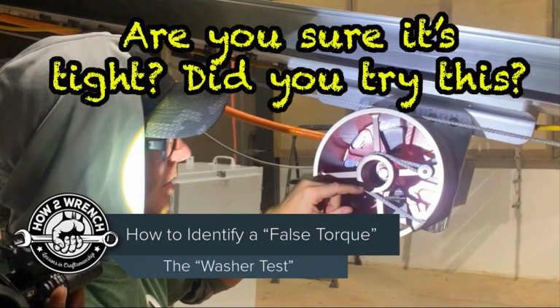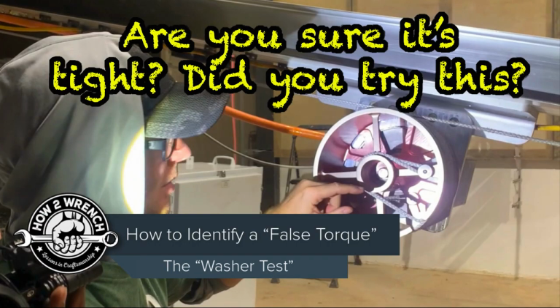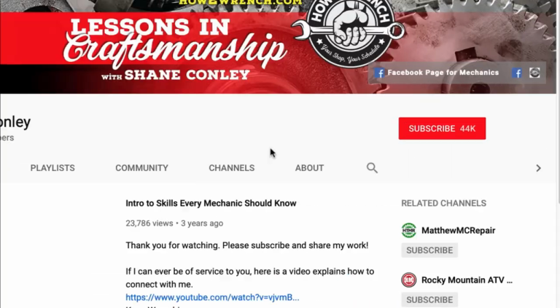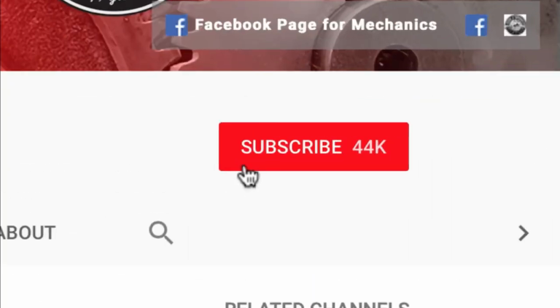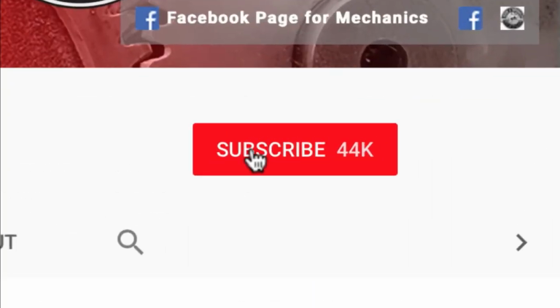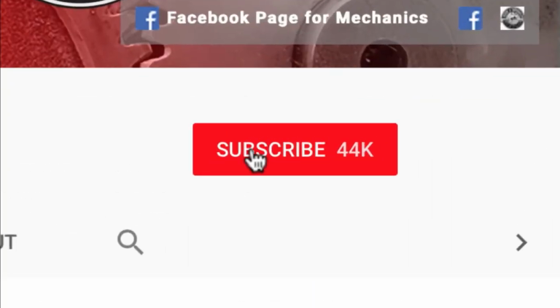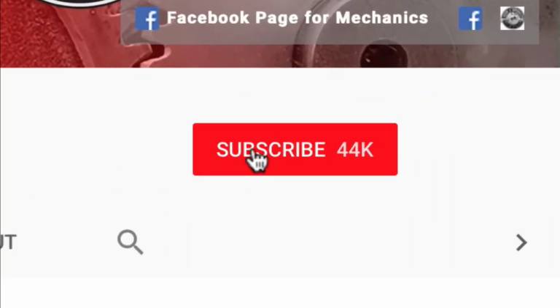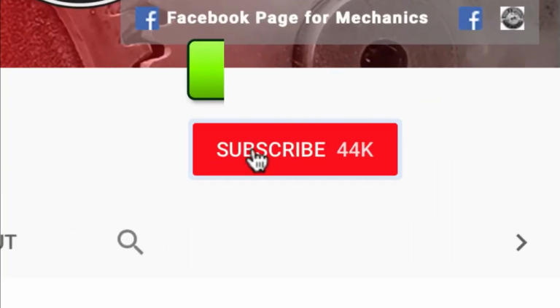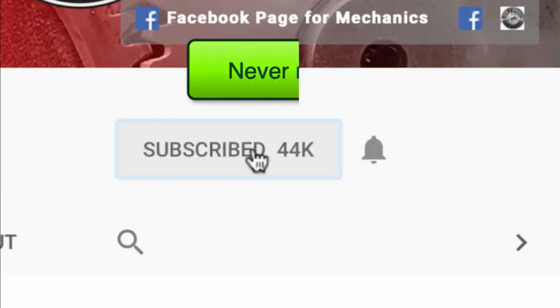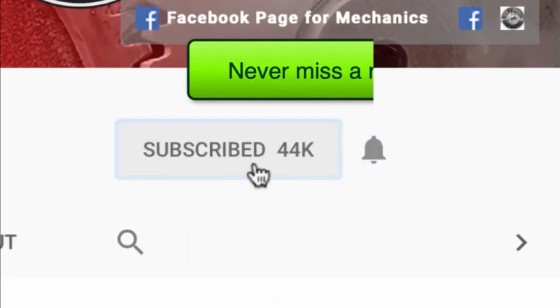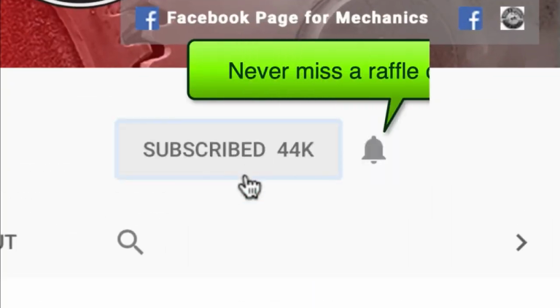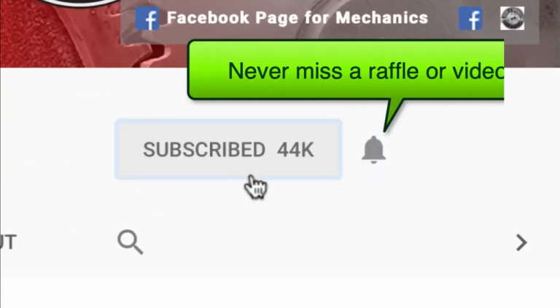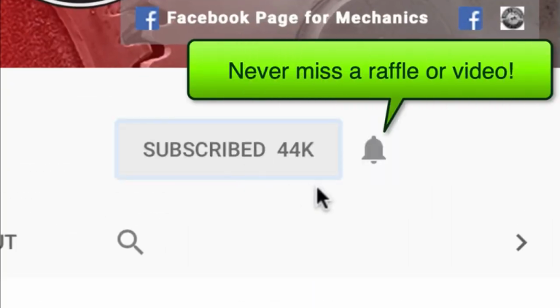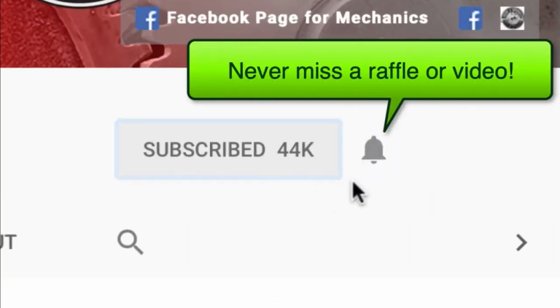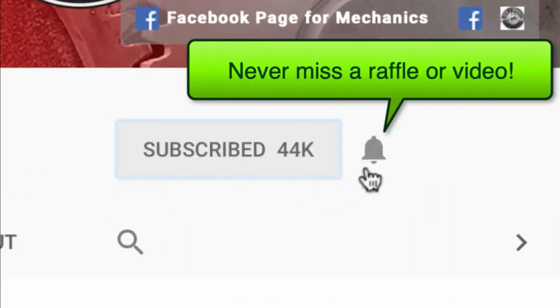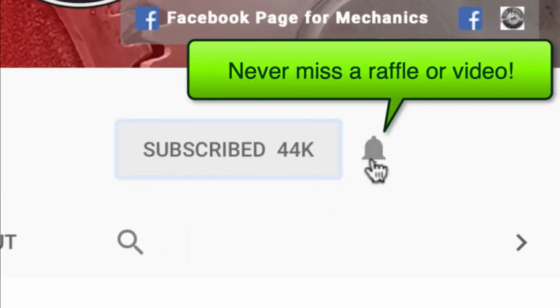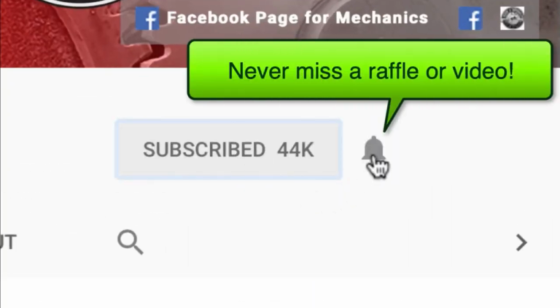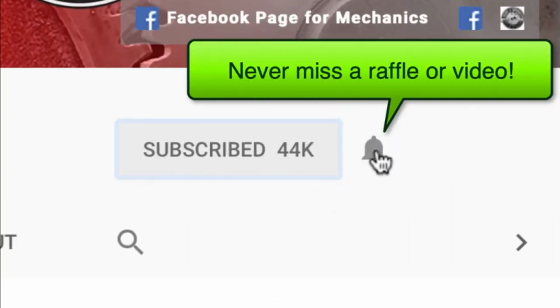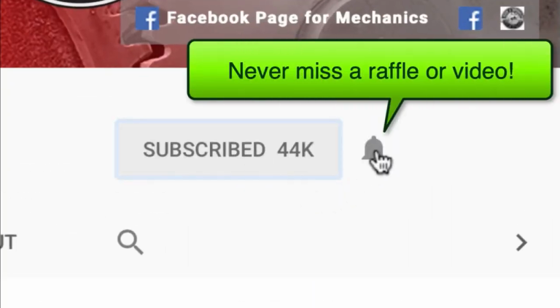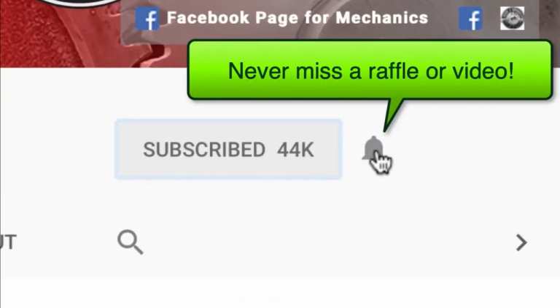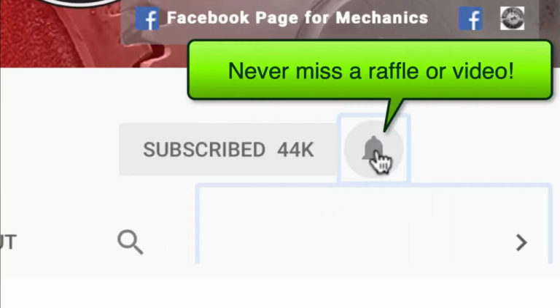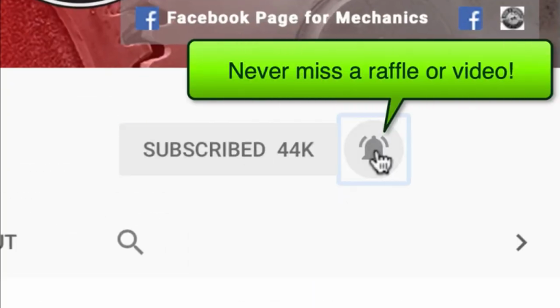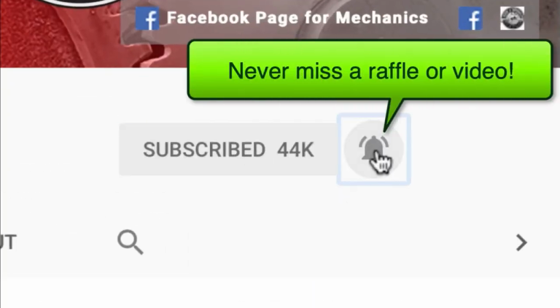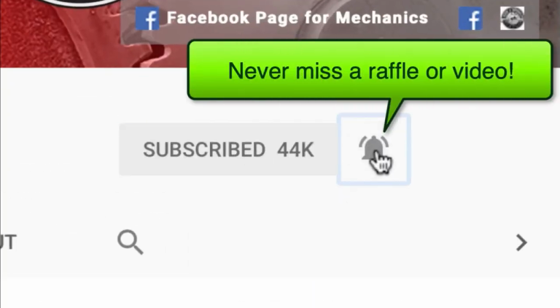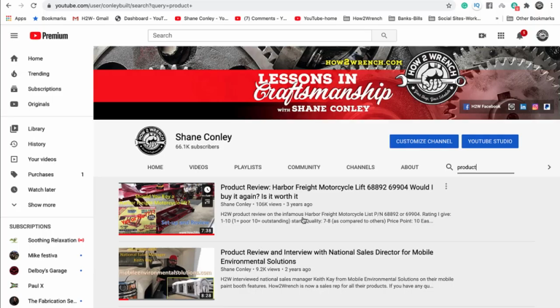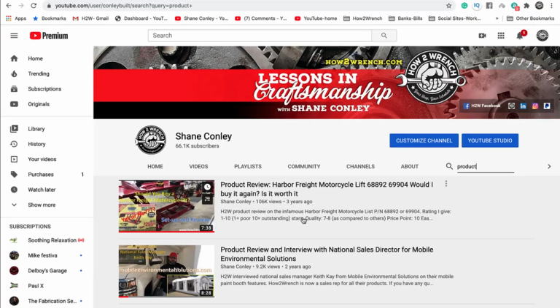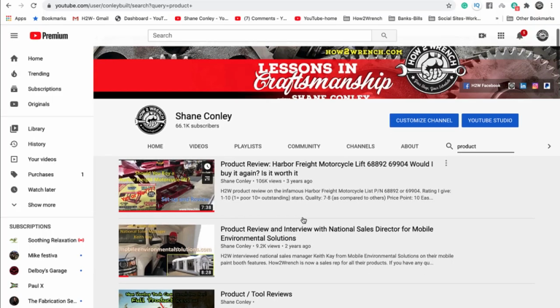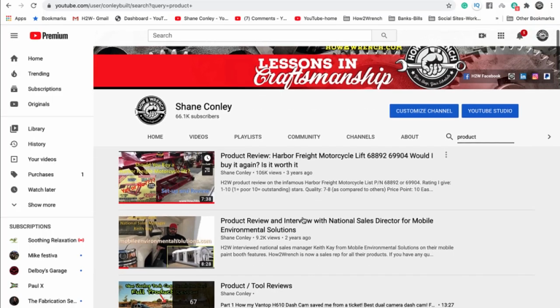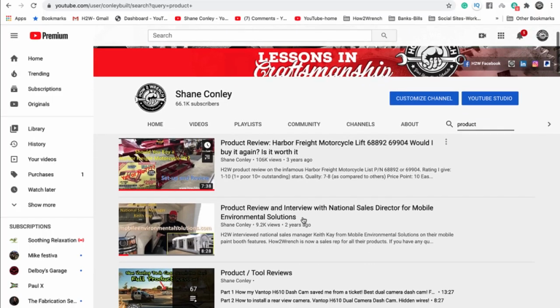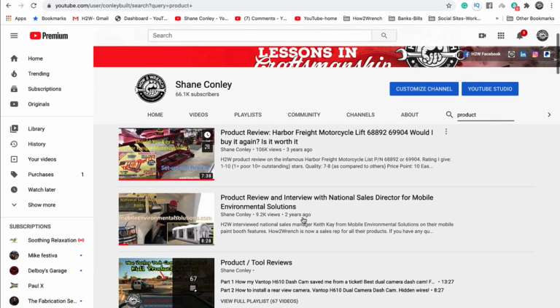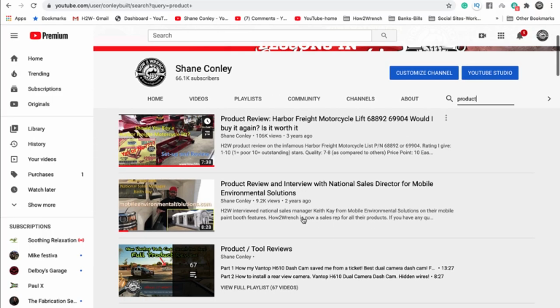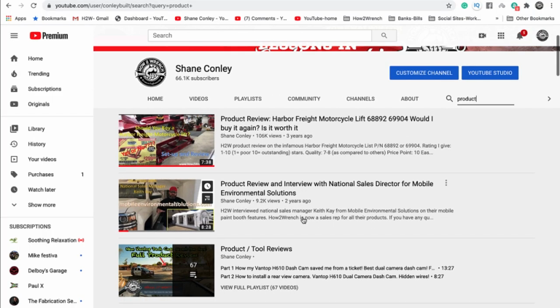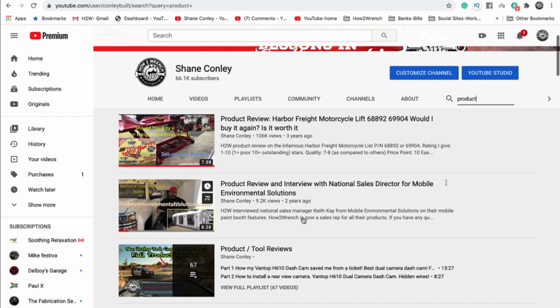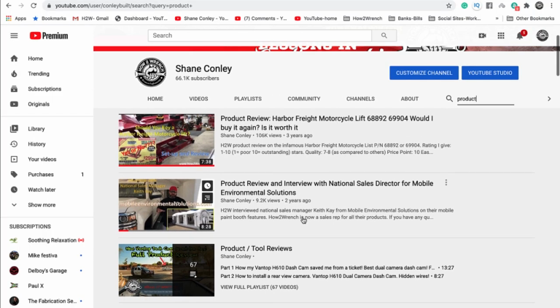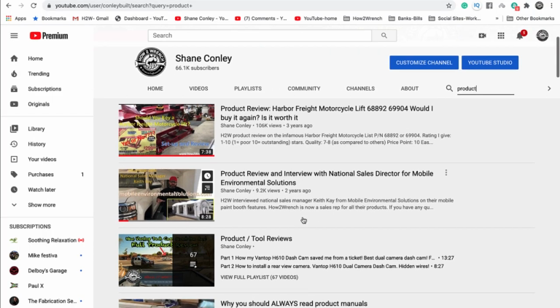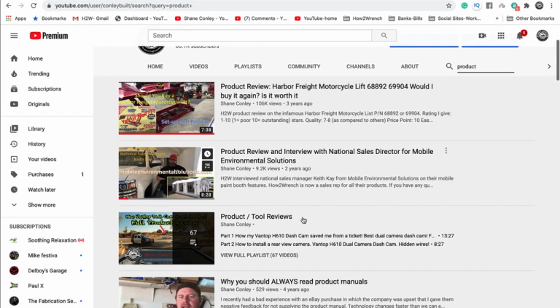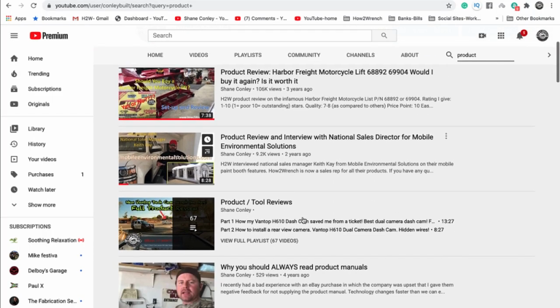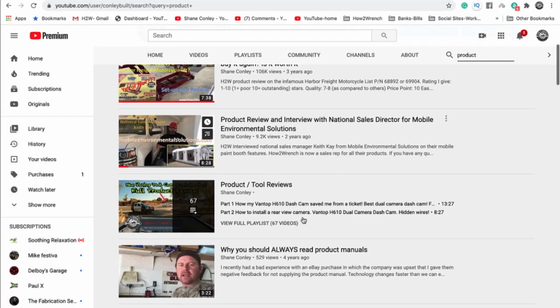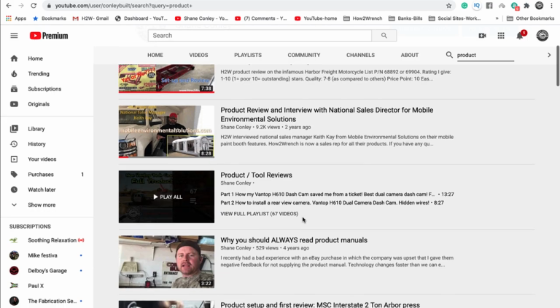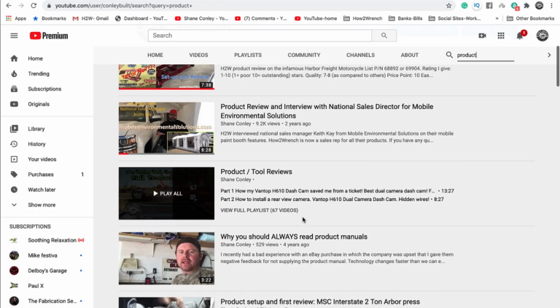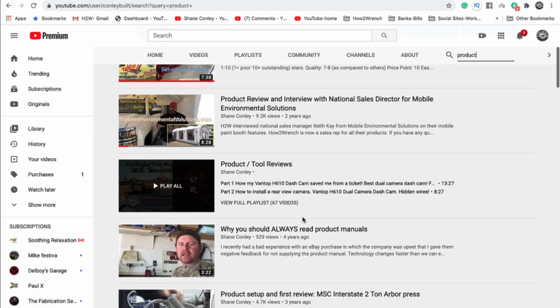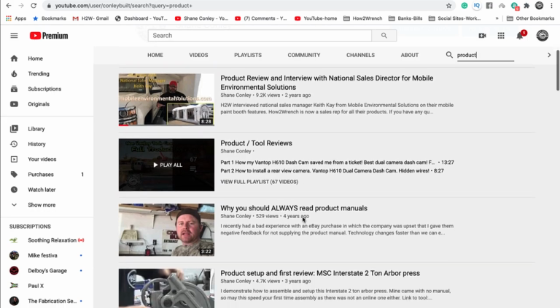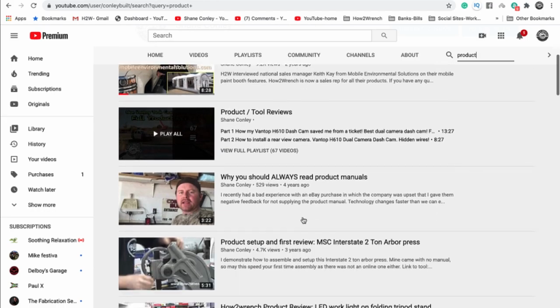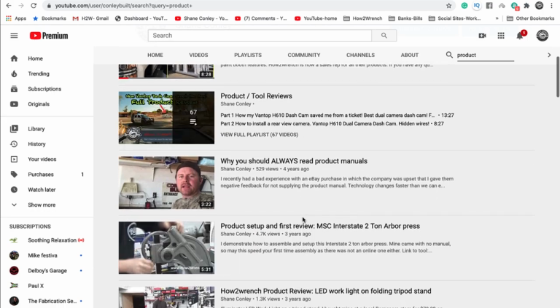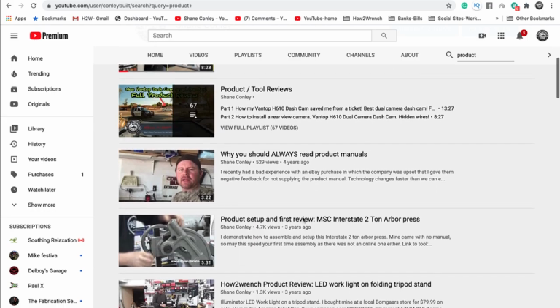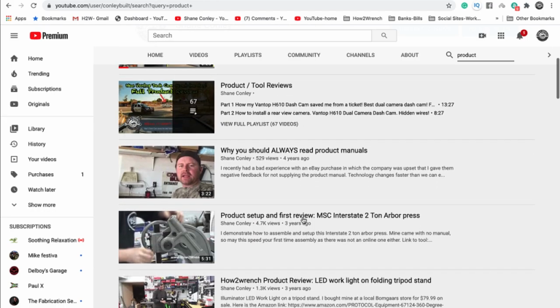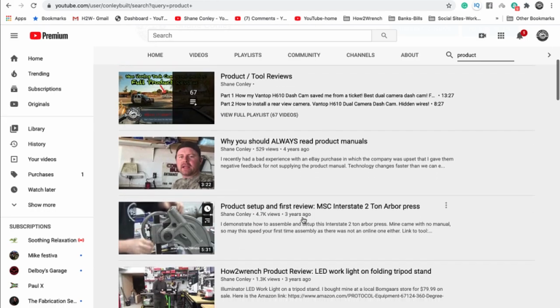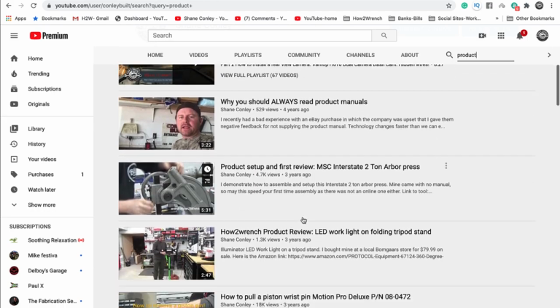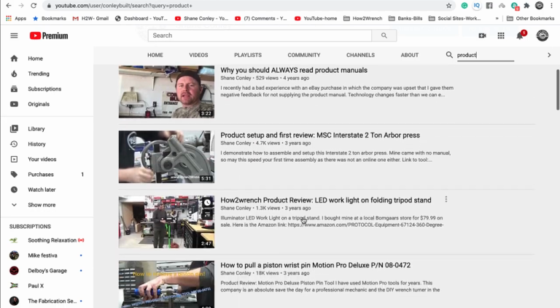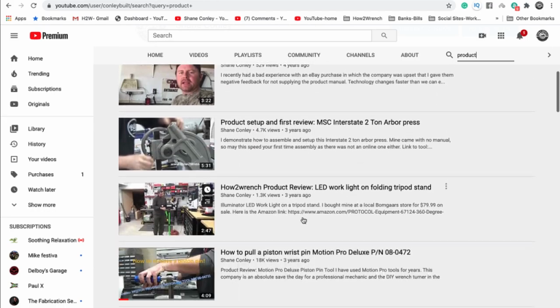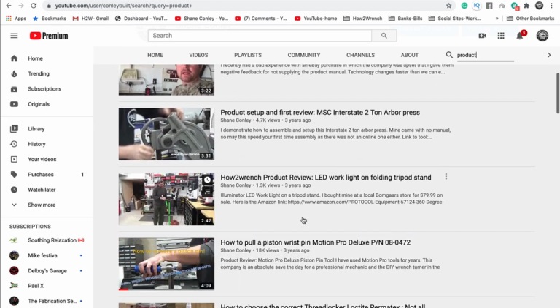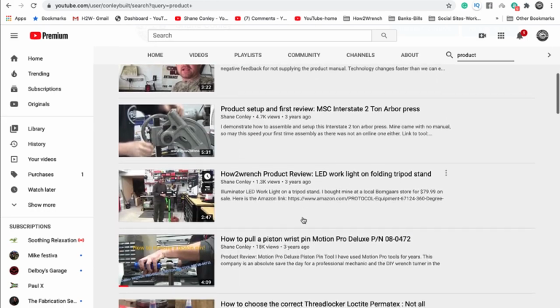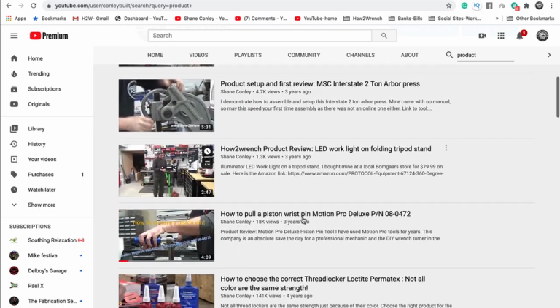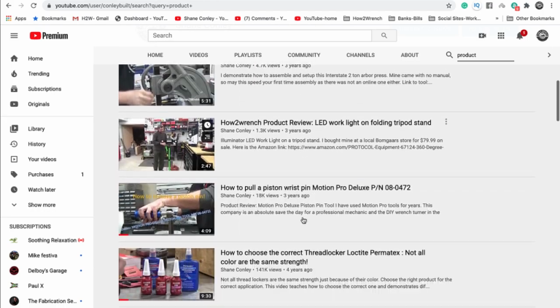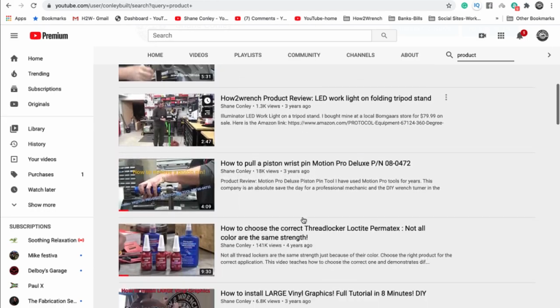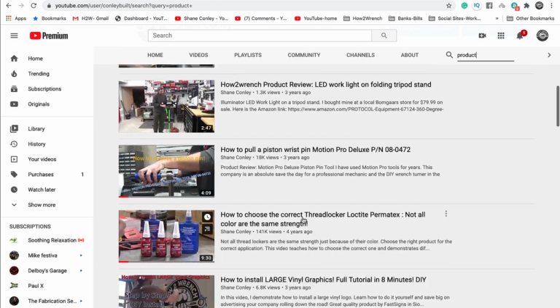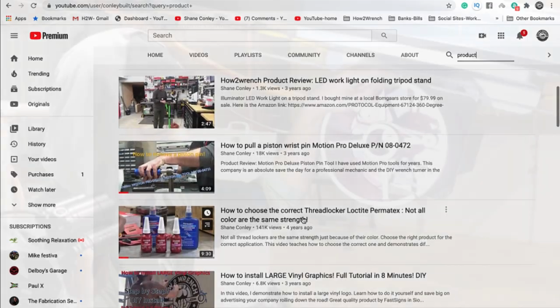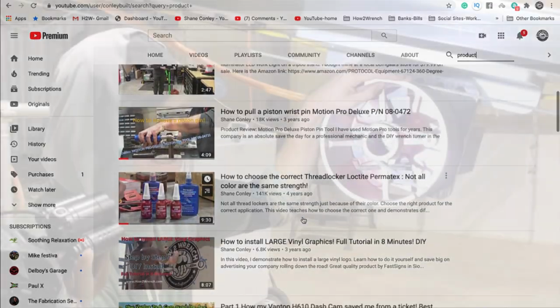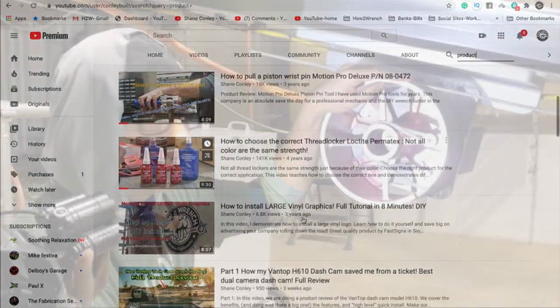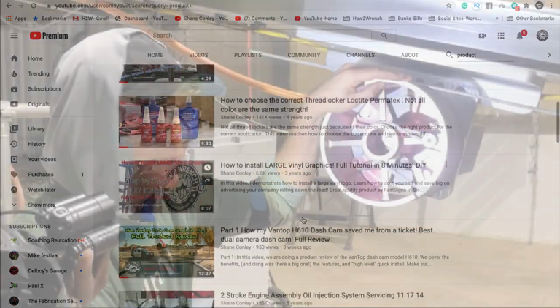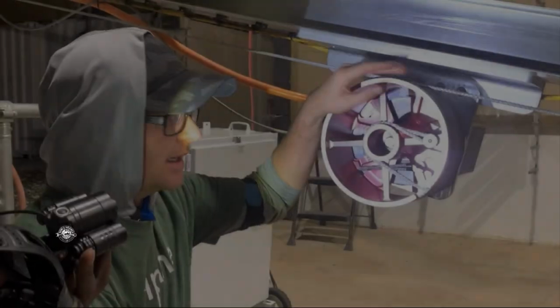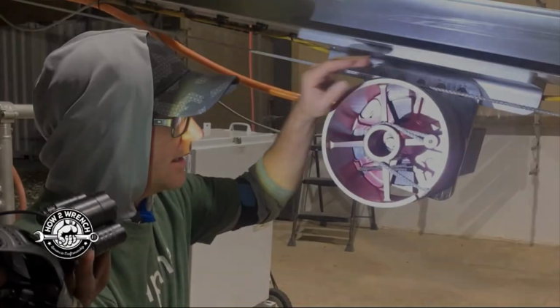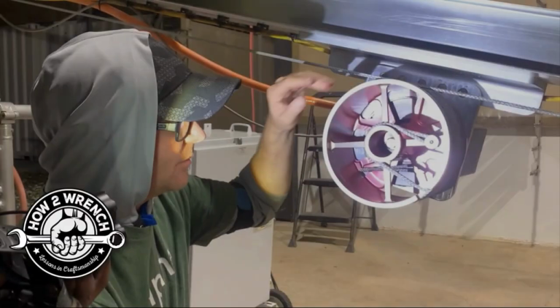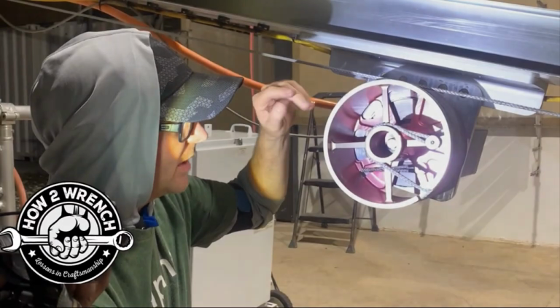Have you hit that subscribe button and that notification bell? You're going to be missing out on videos and free prizes and raffles we have coming up.